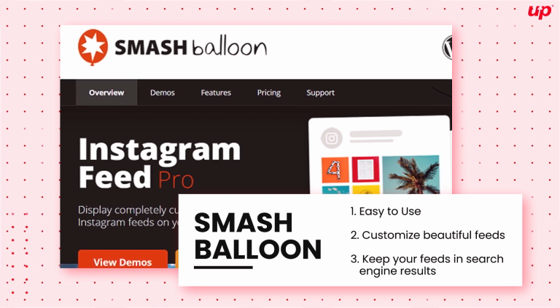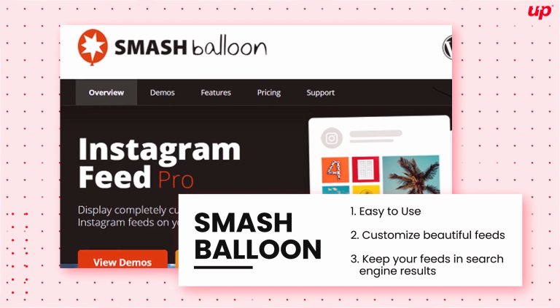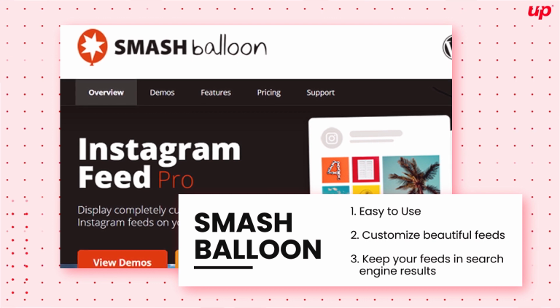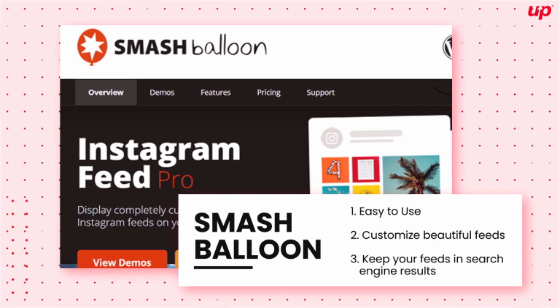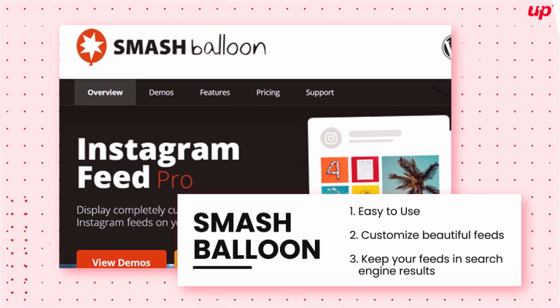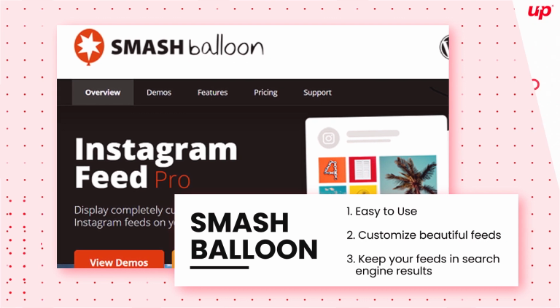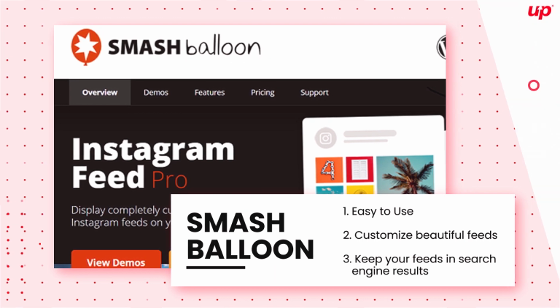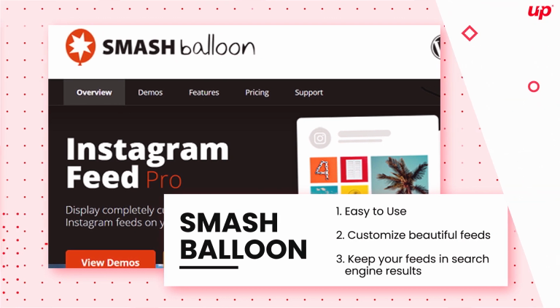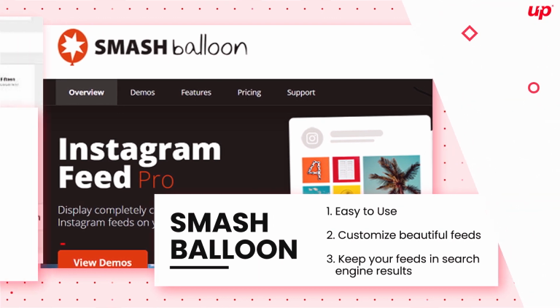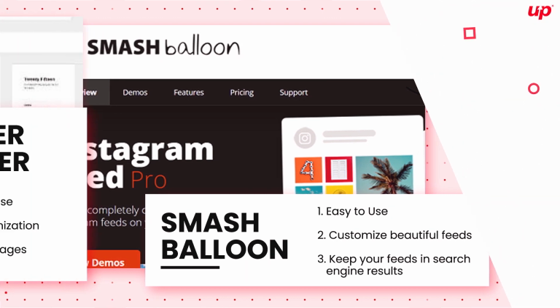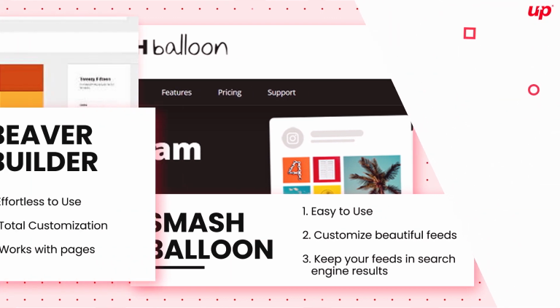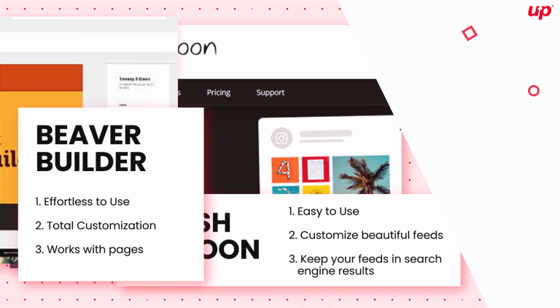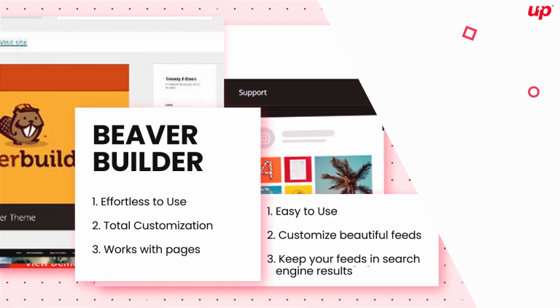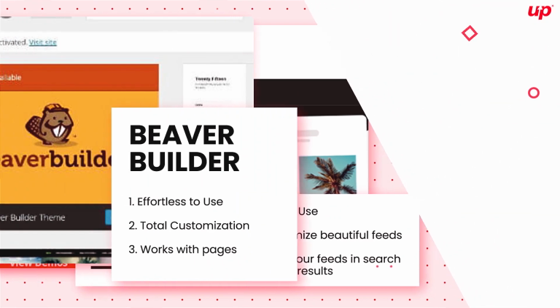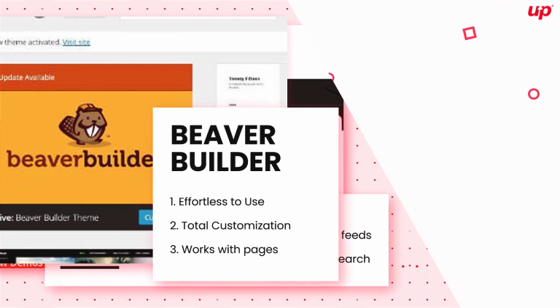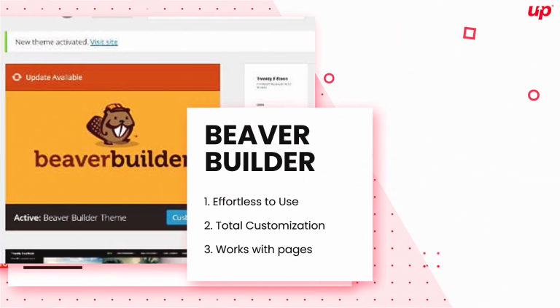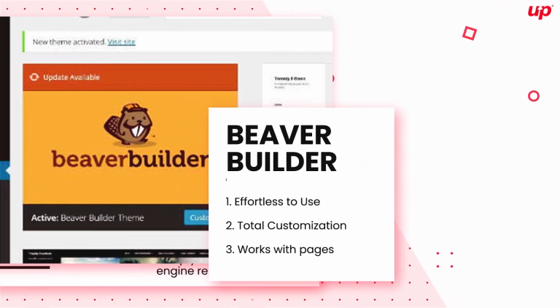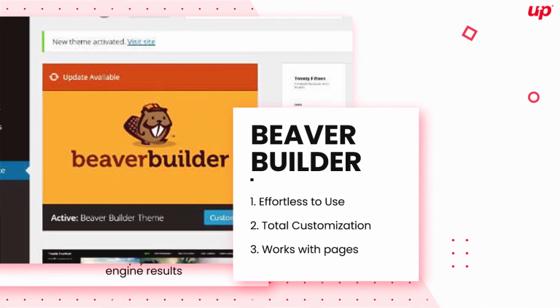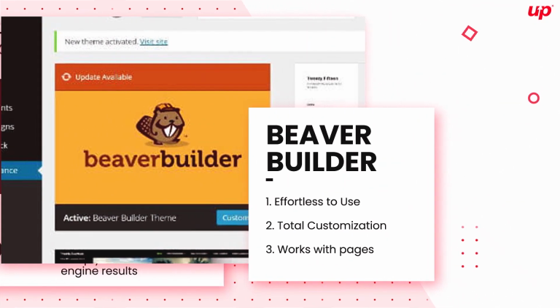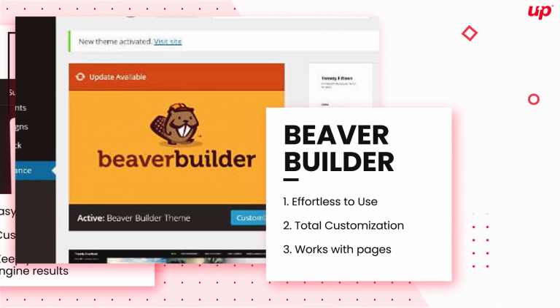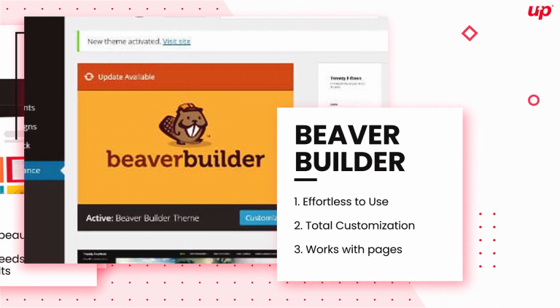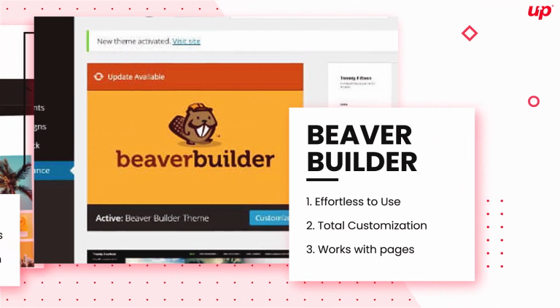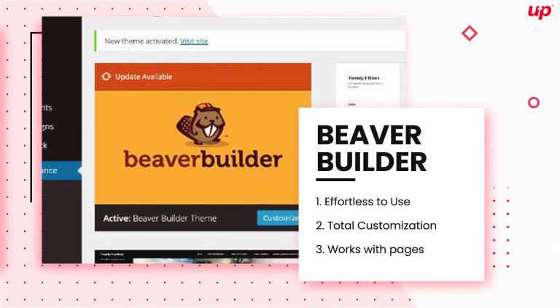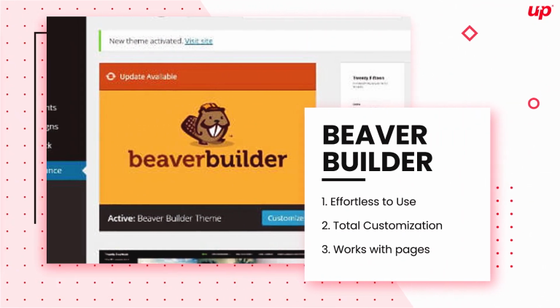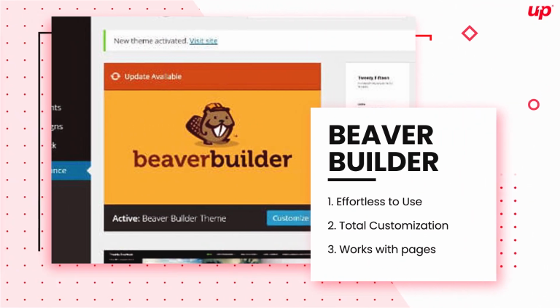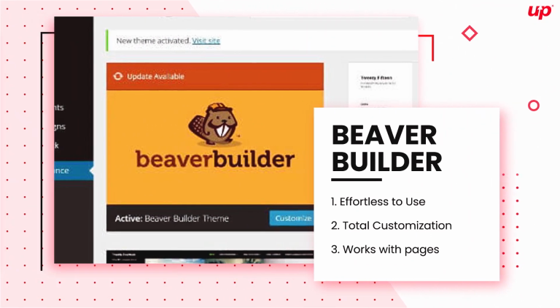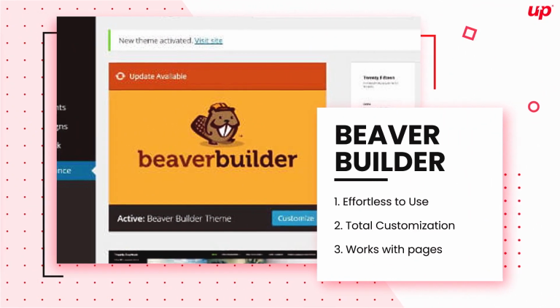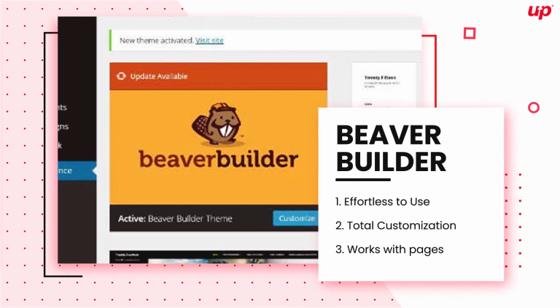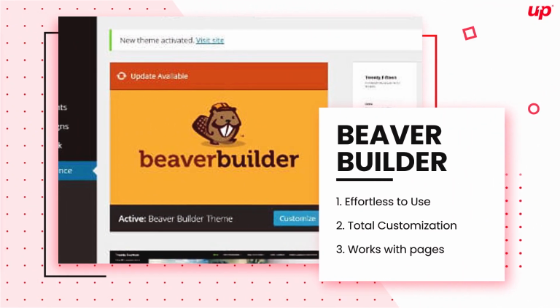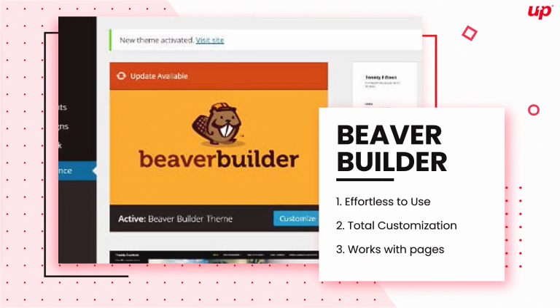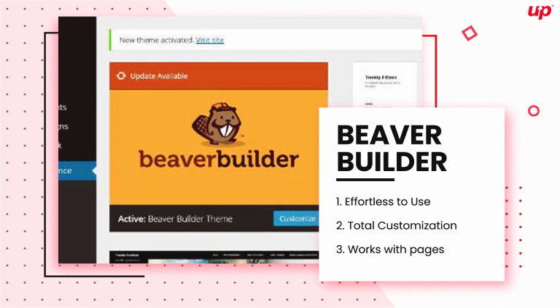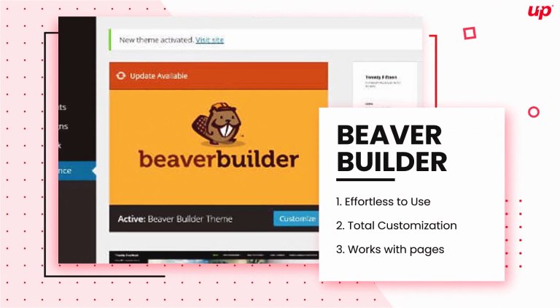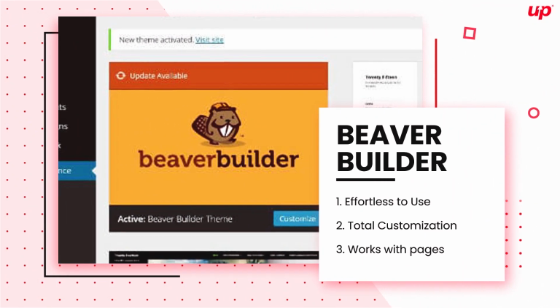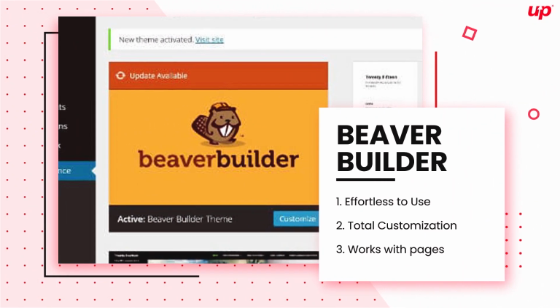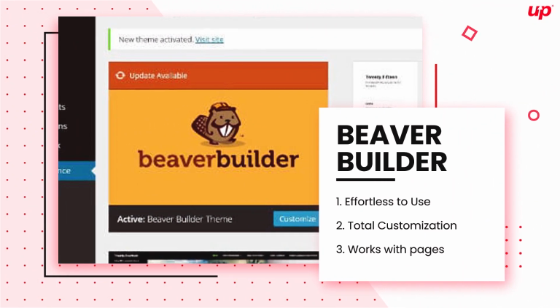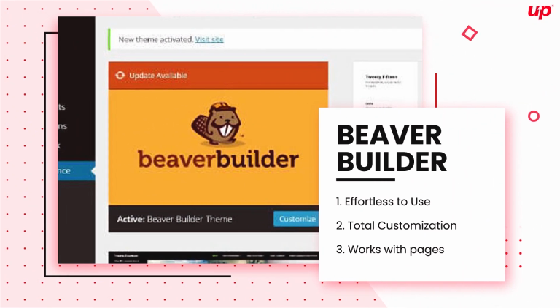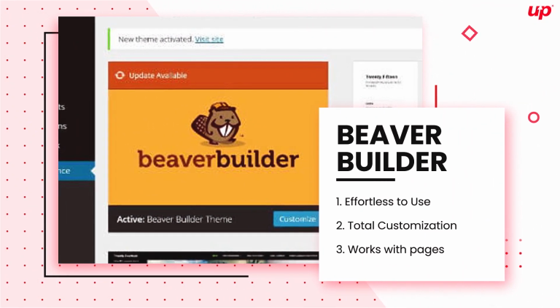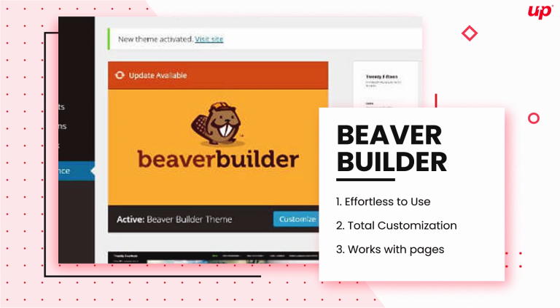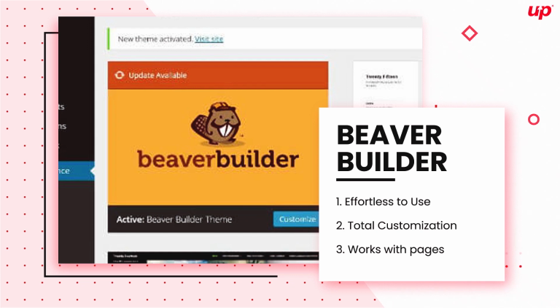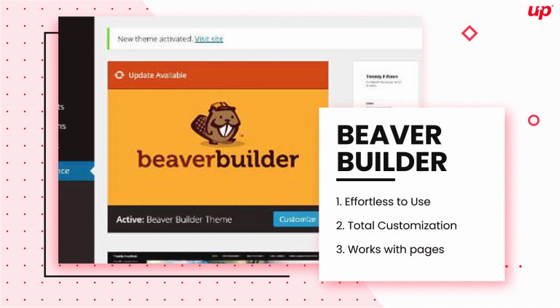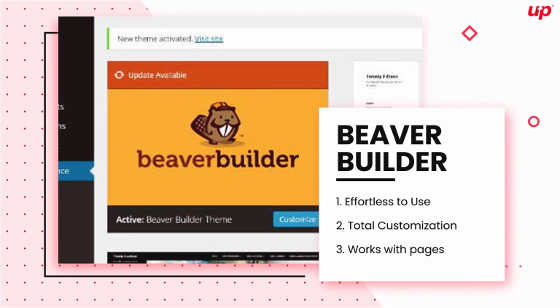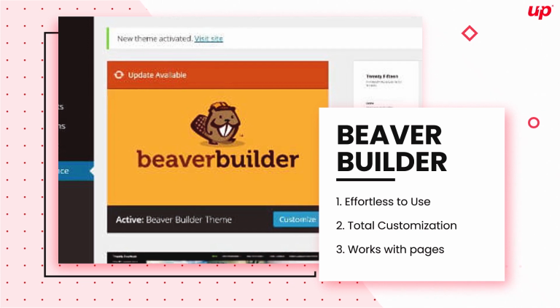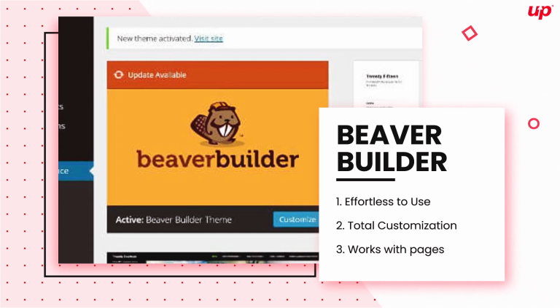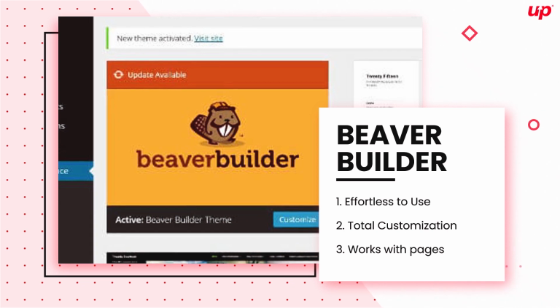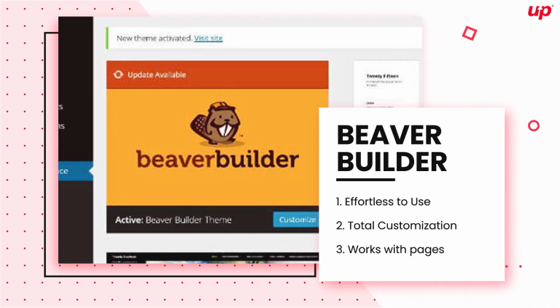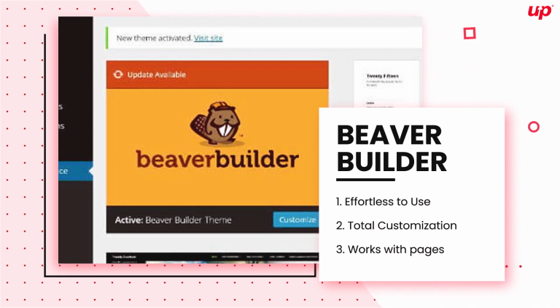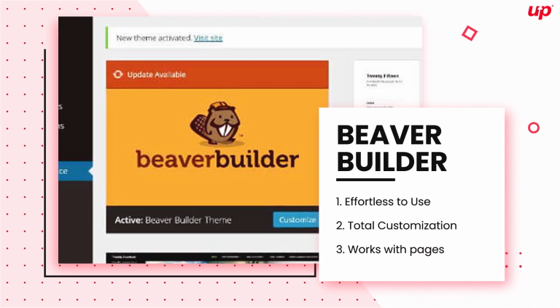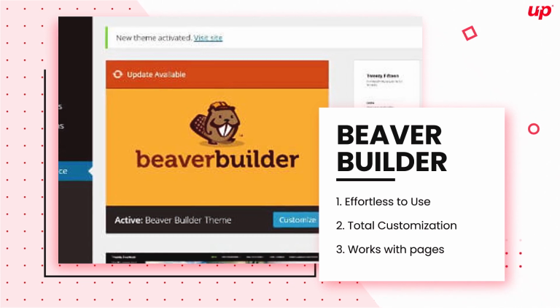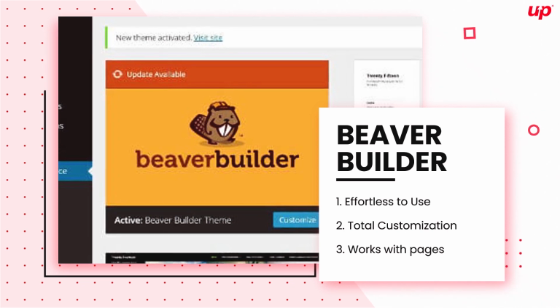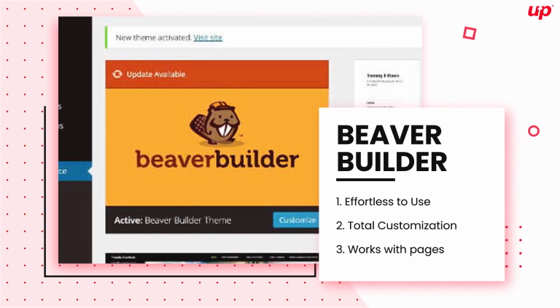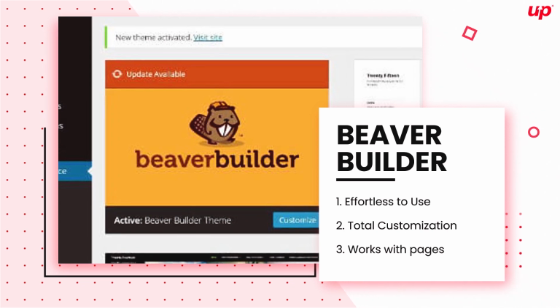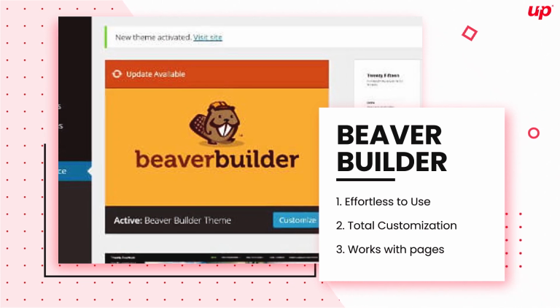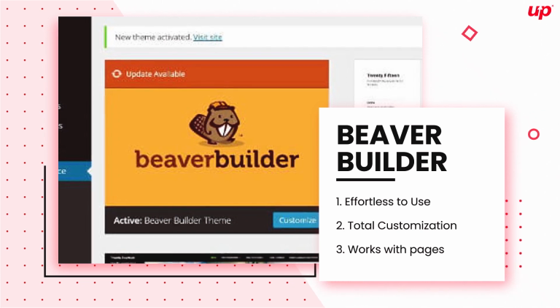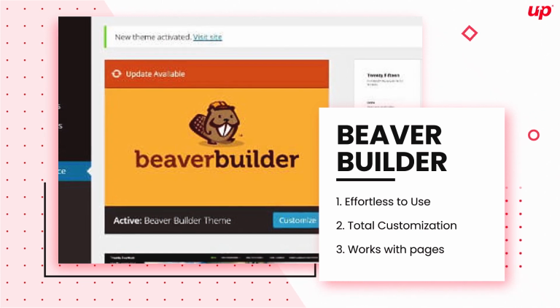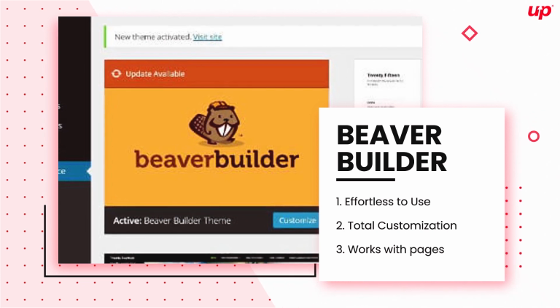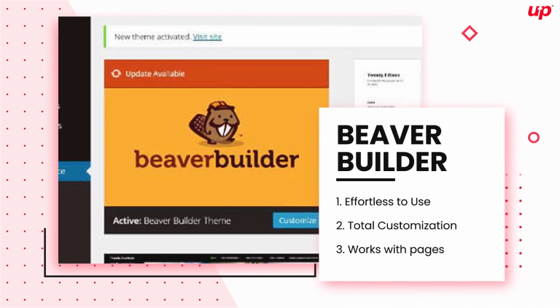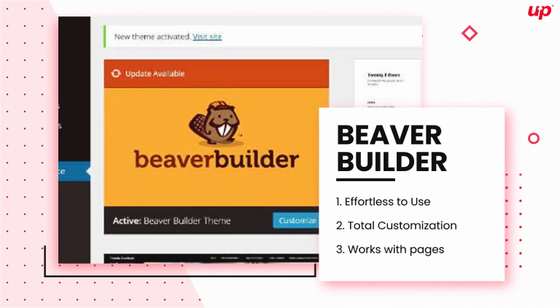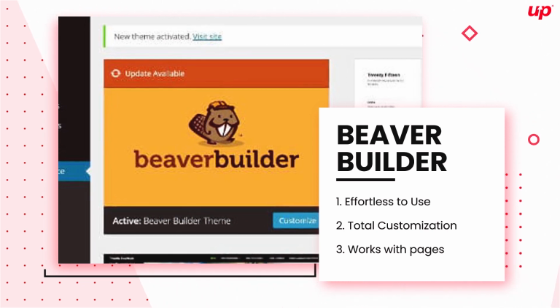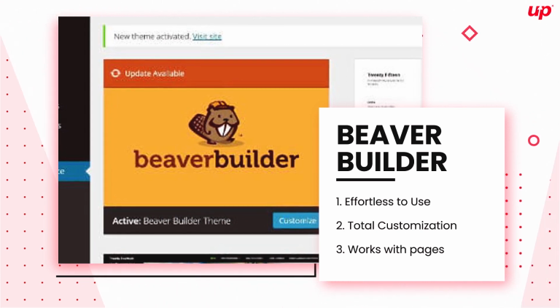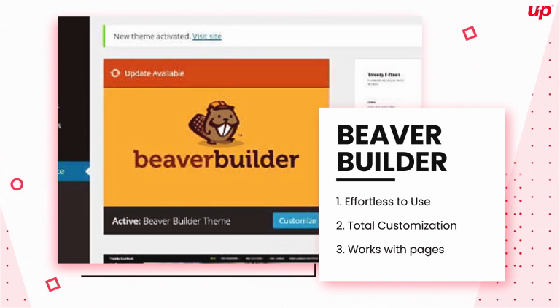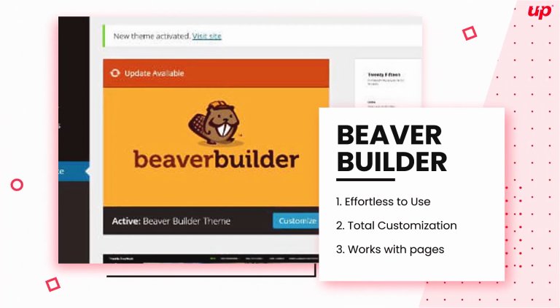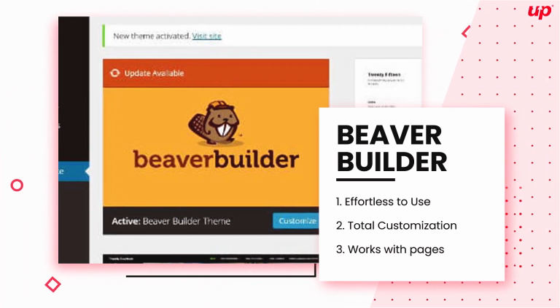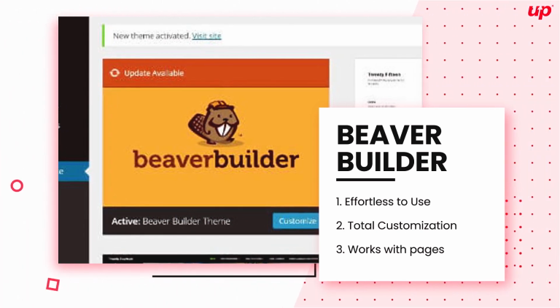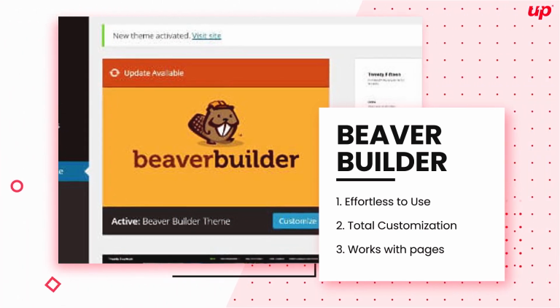Beaver Builder — if you're looking for a WordPress plugin to make your website attractive, it's a great pick.